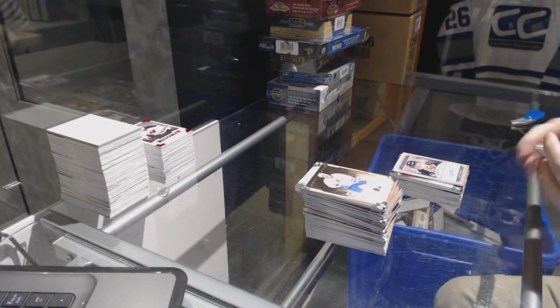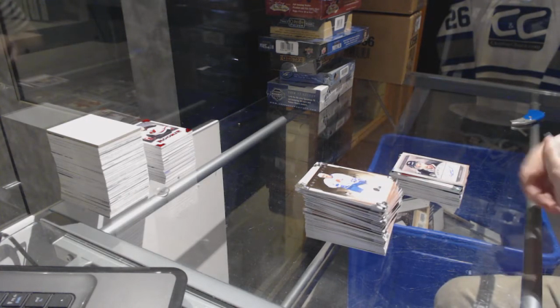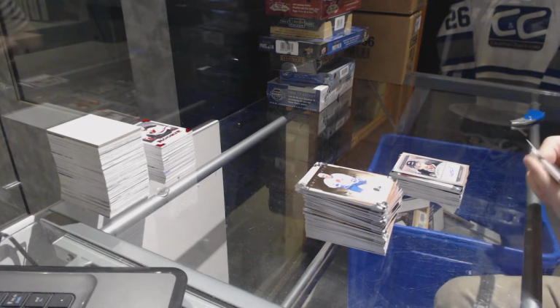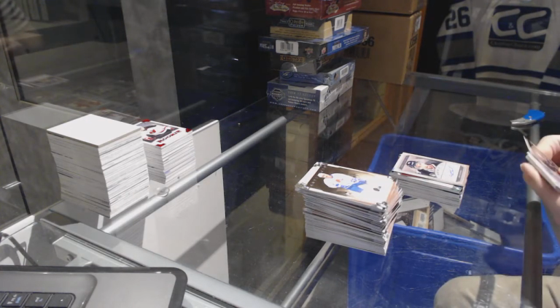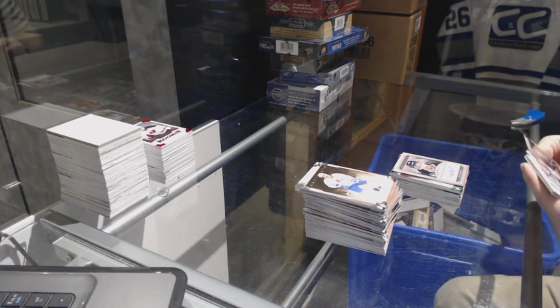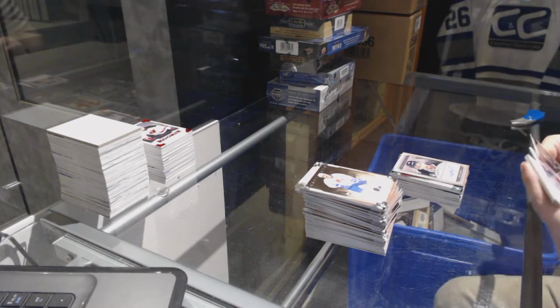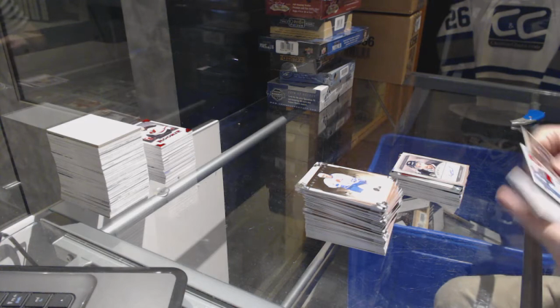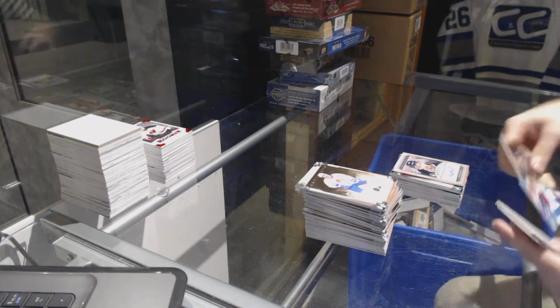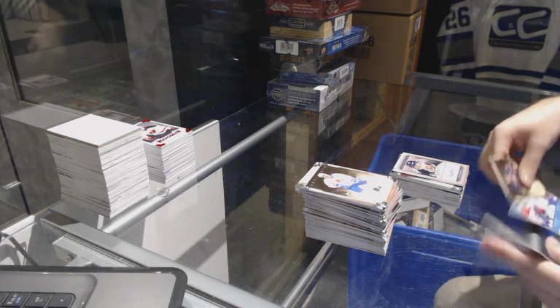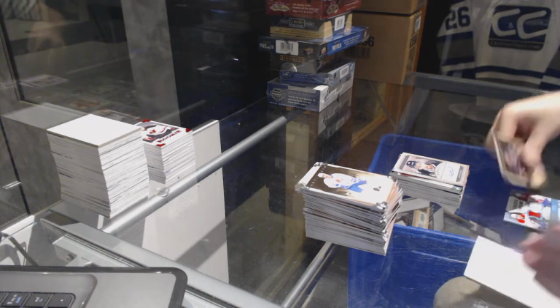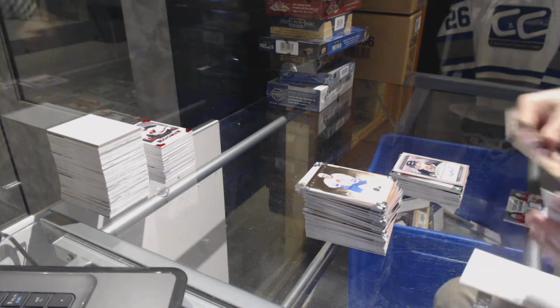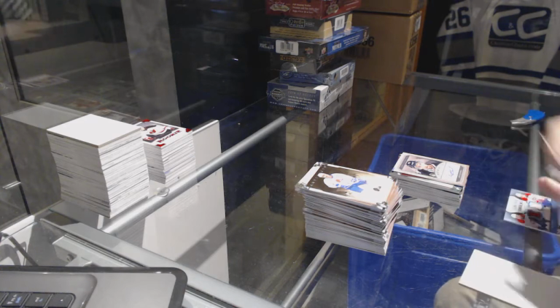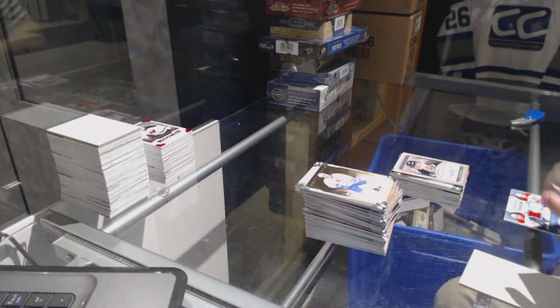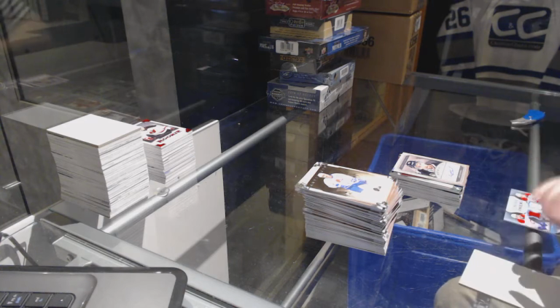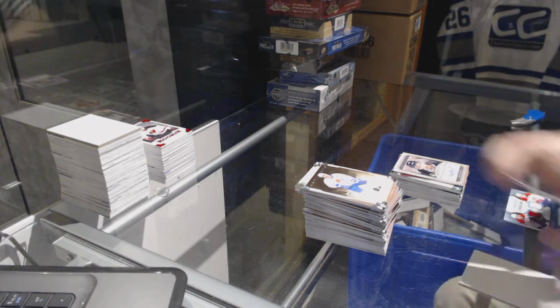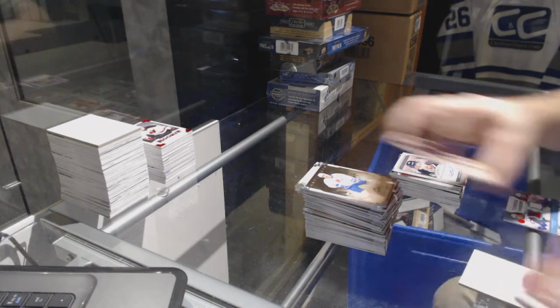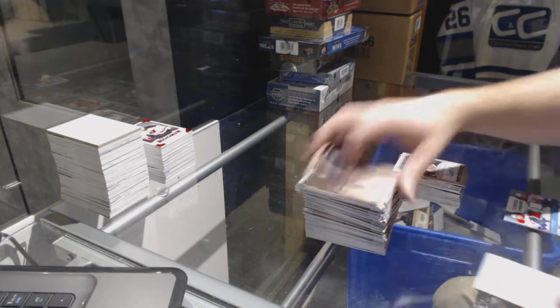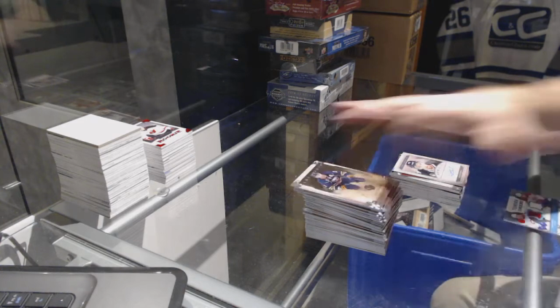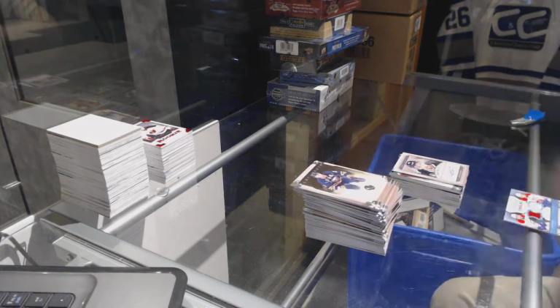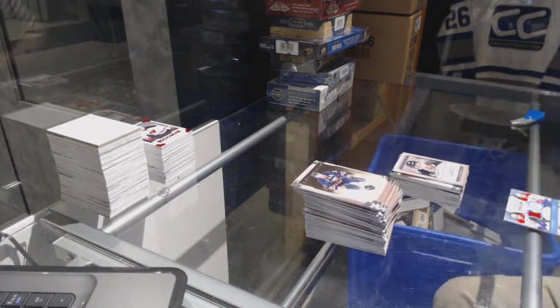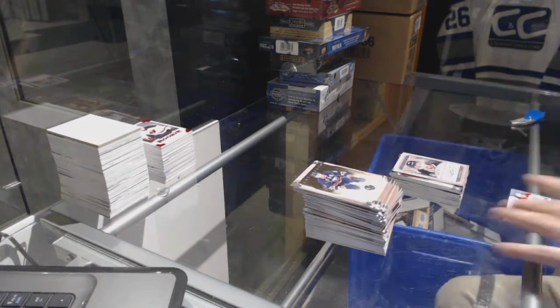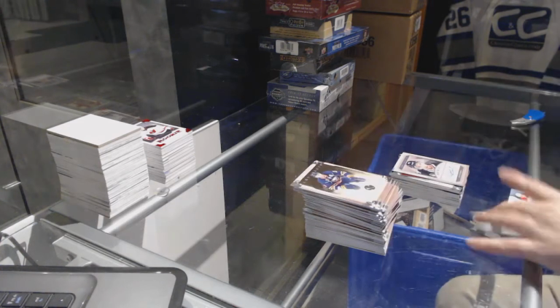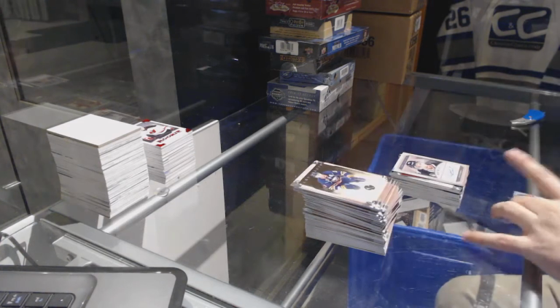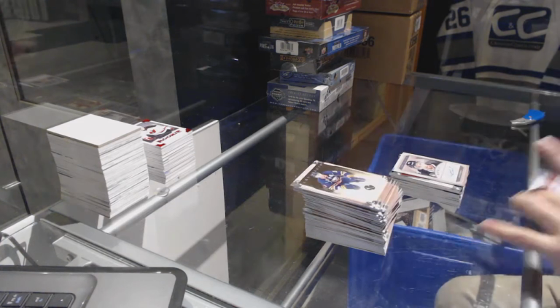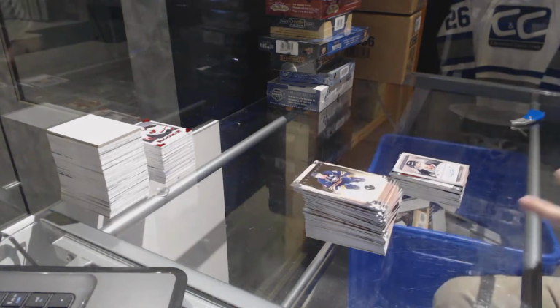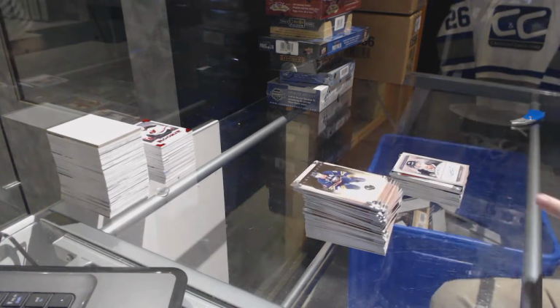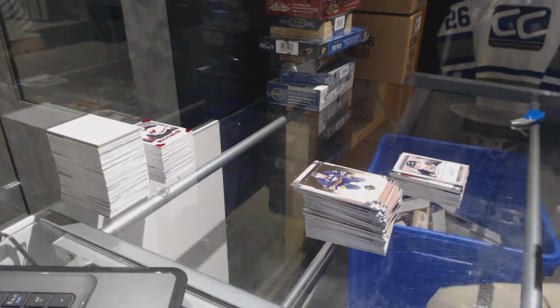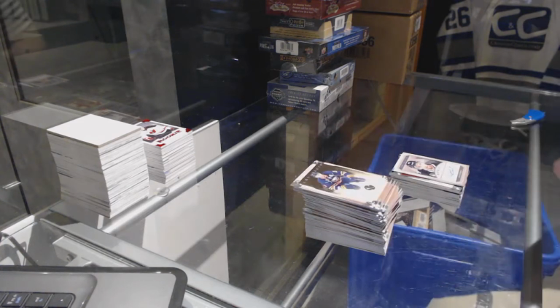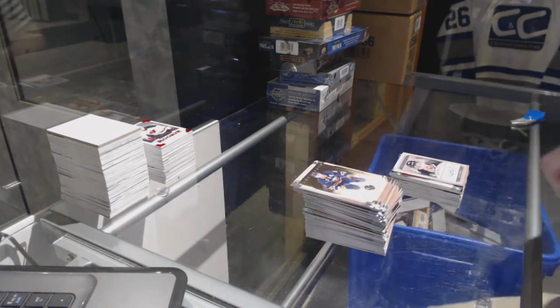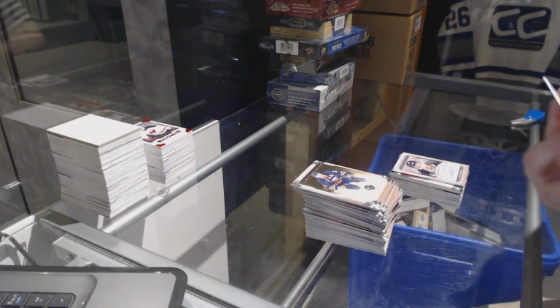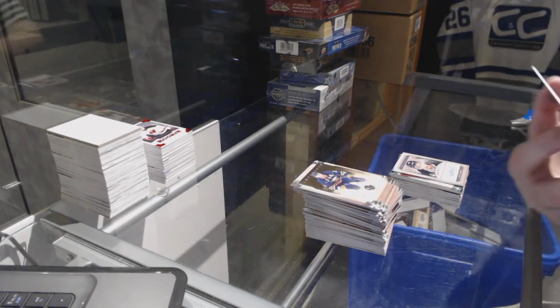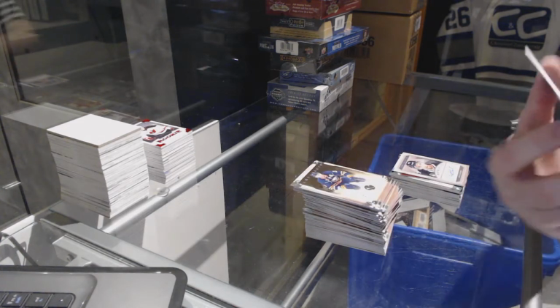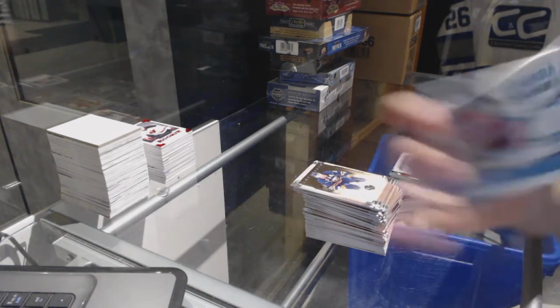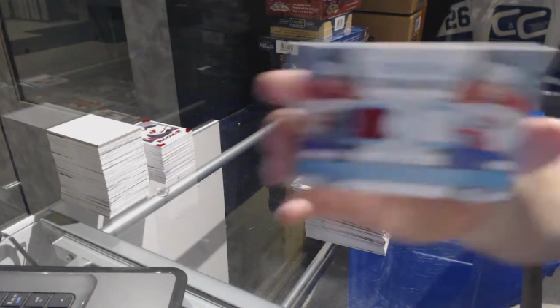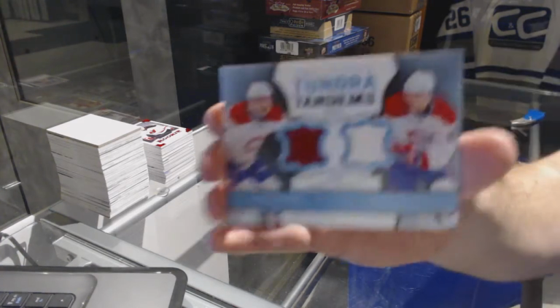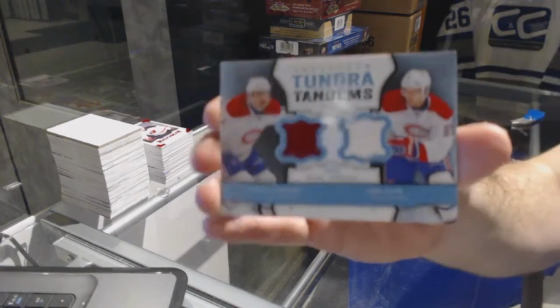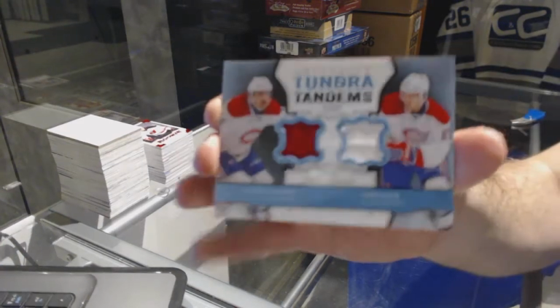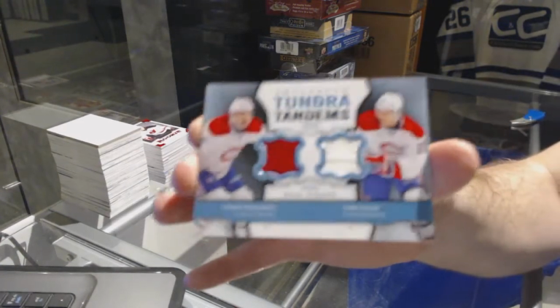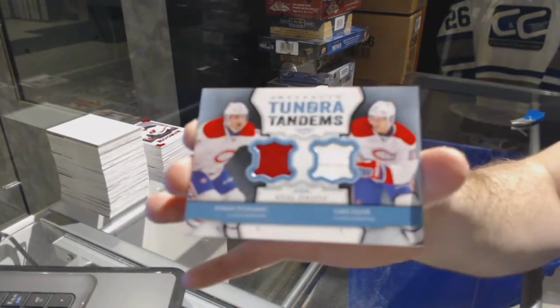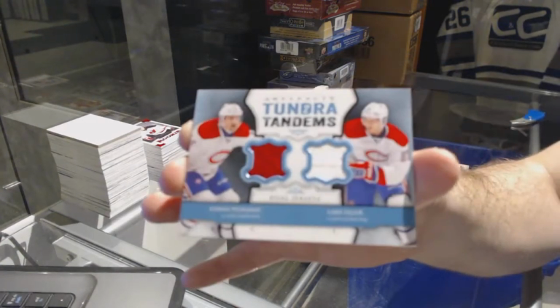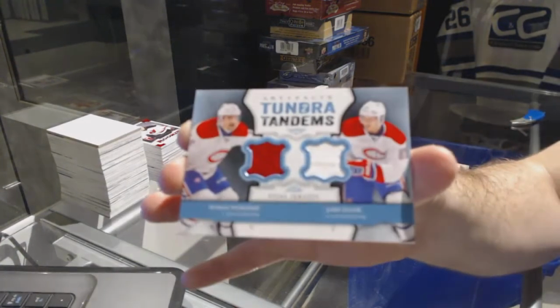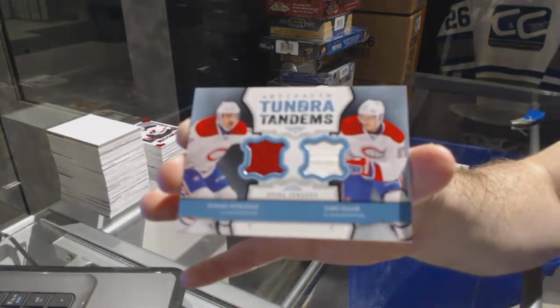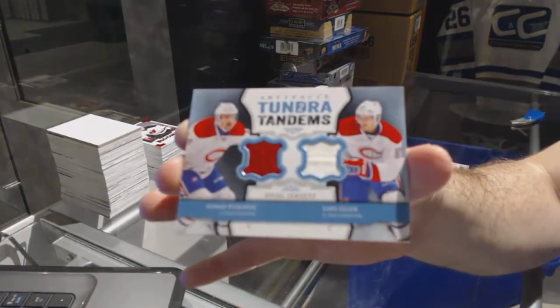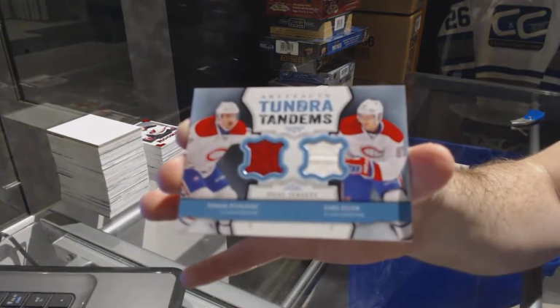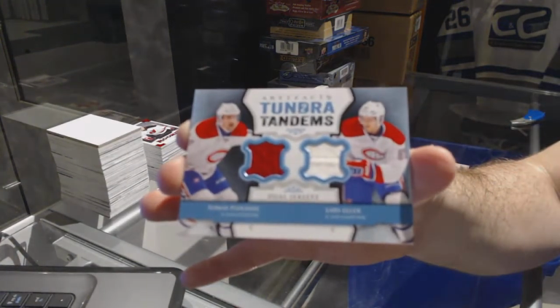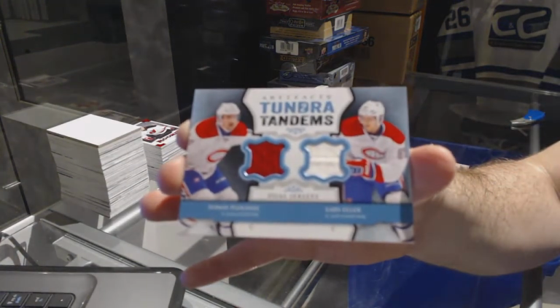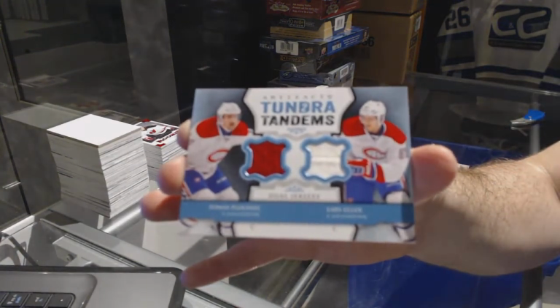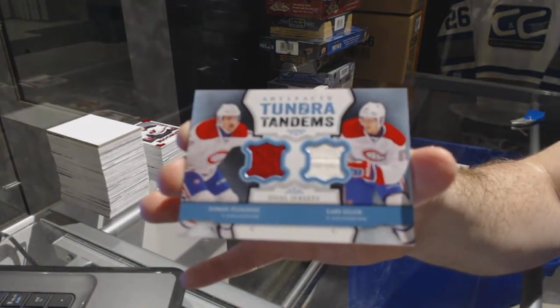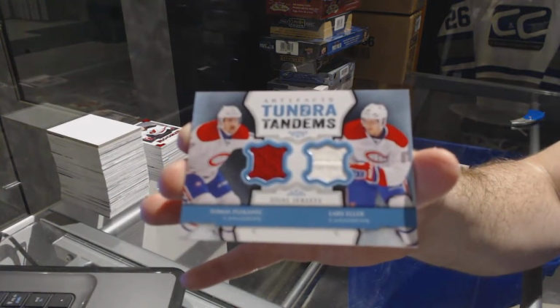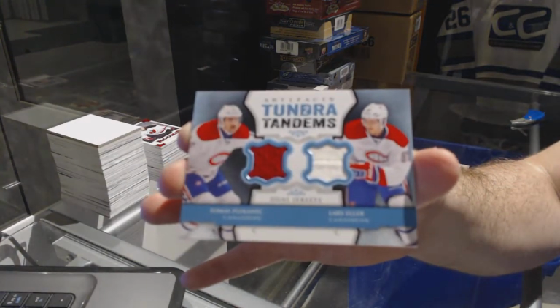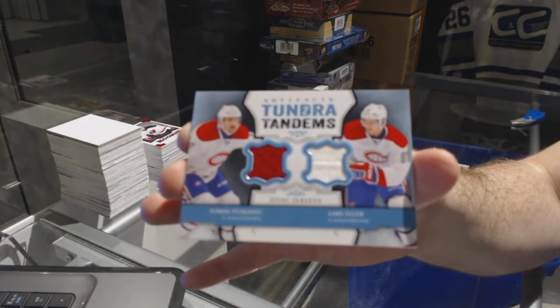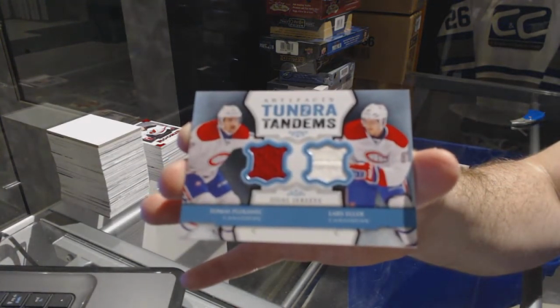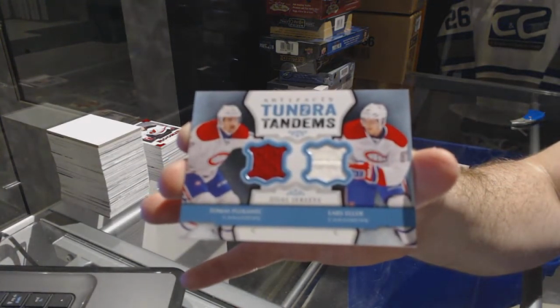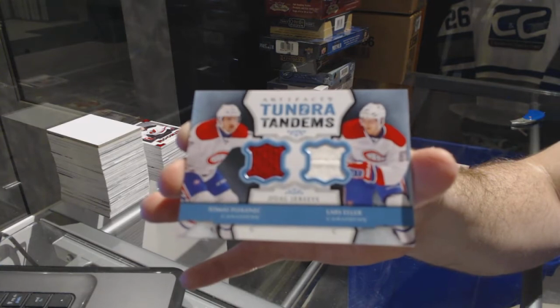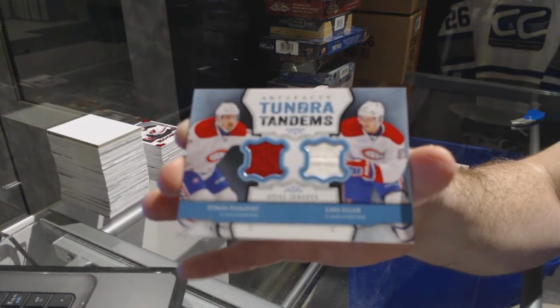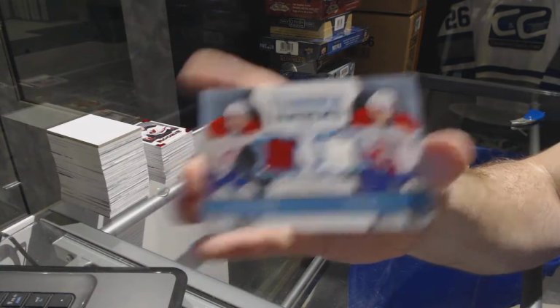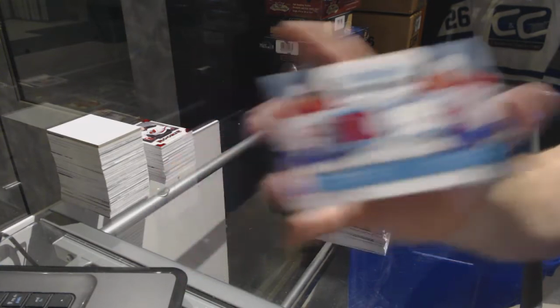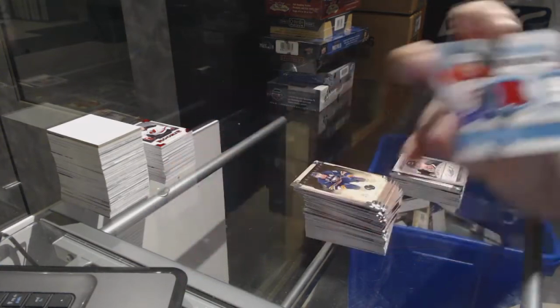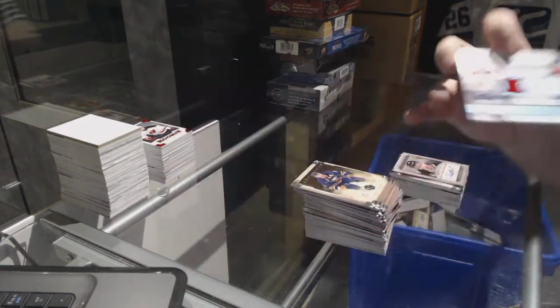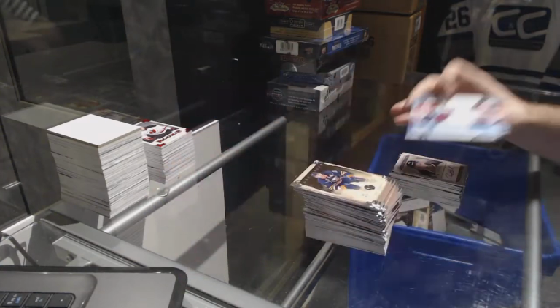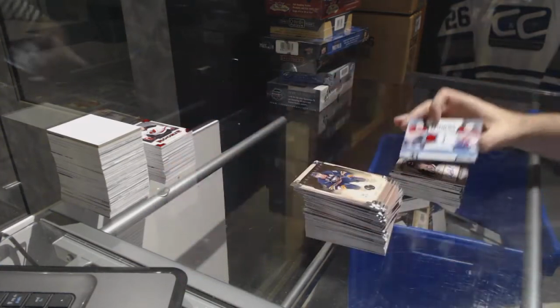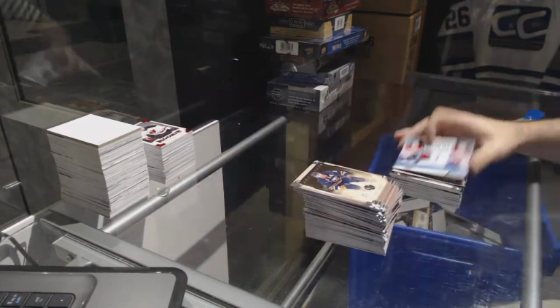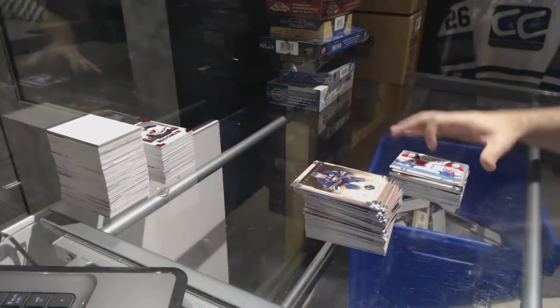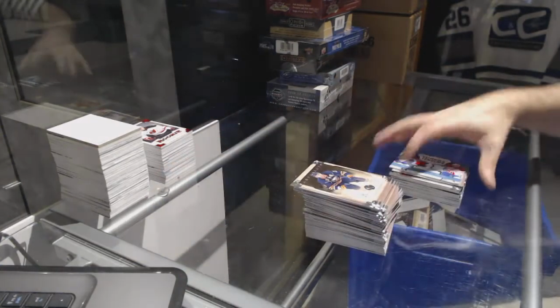And Tundra Tandem Dual Jersey for the Canadiens — Plekanec and Eller. Lars Eller.